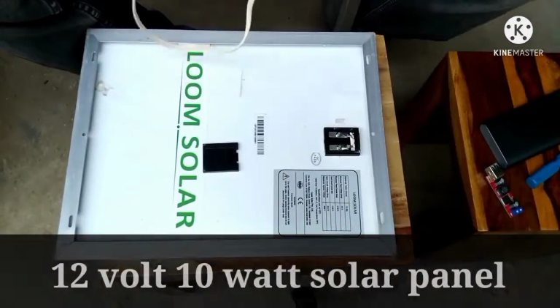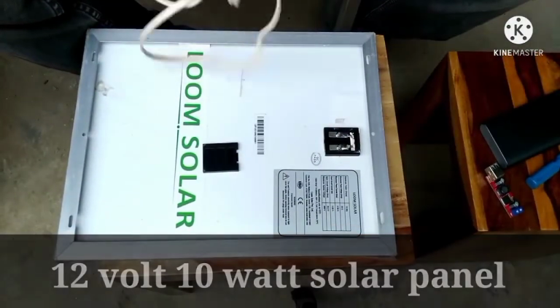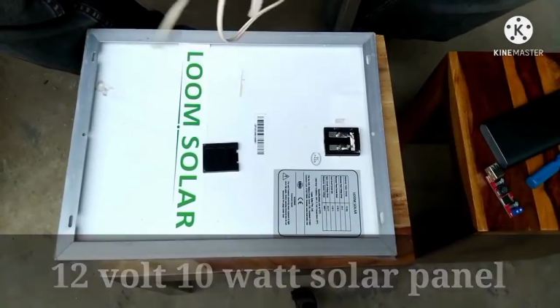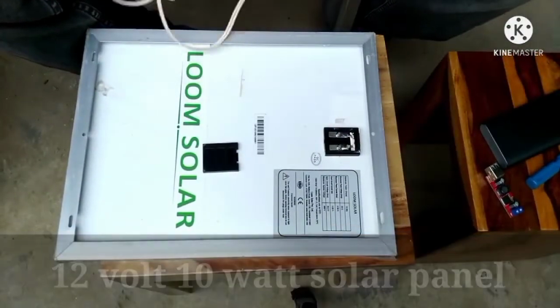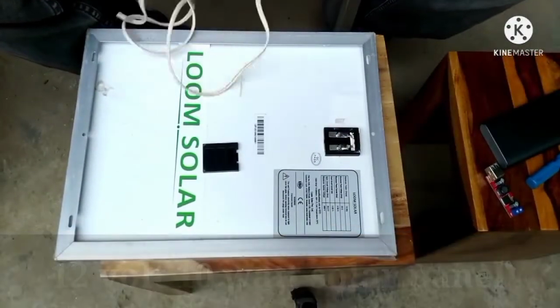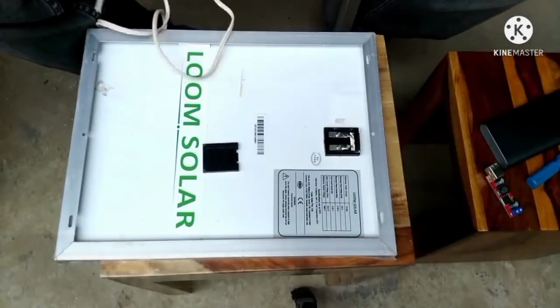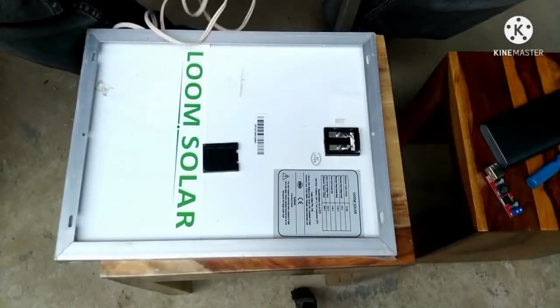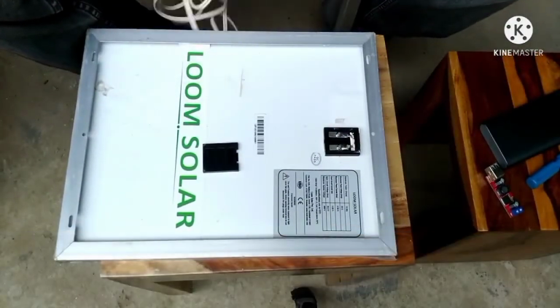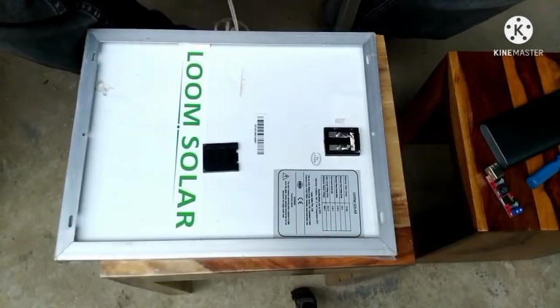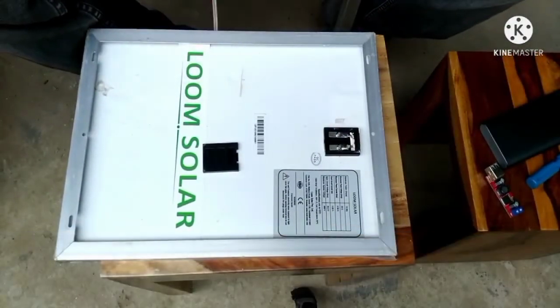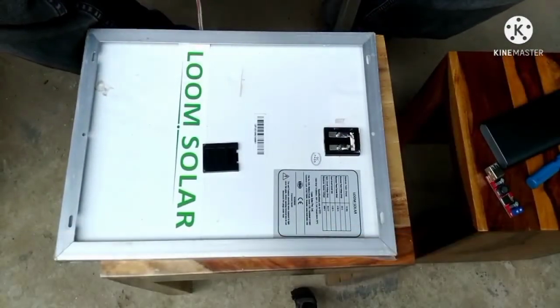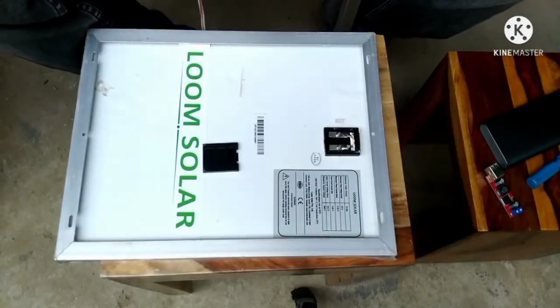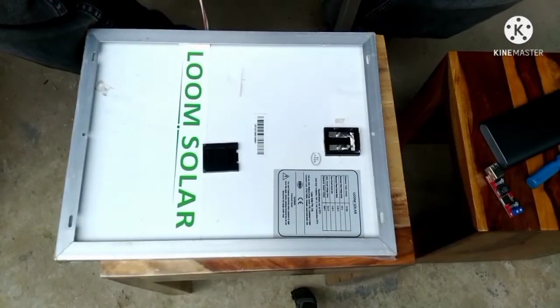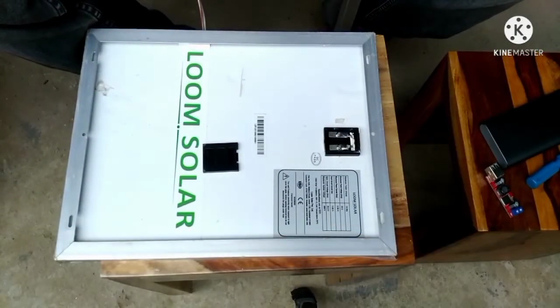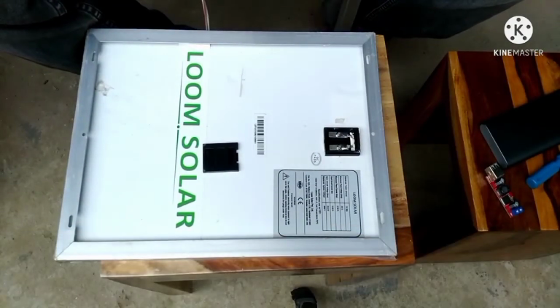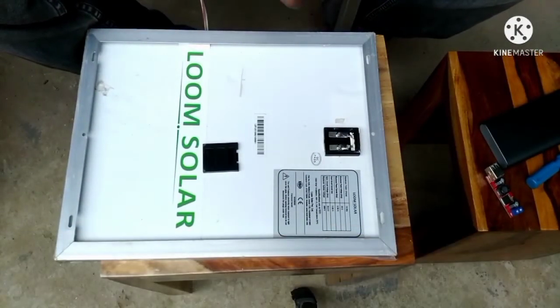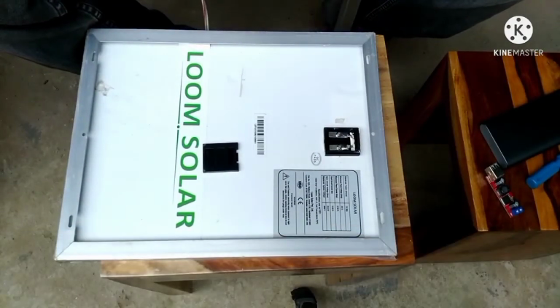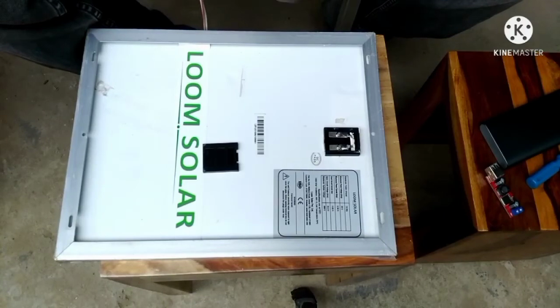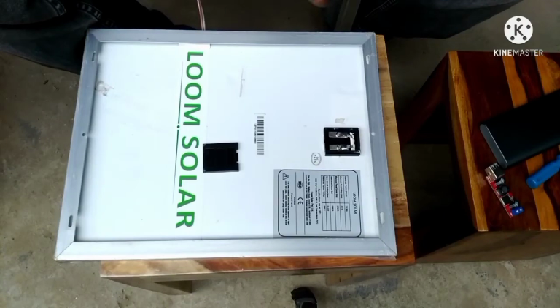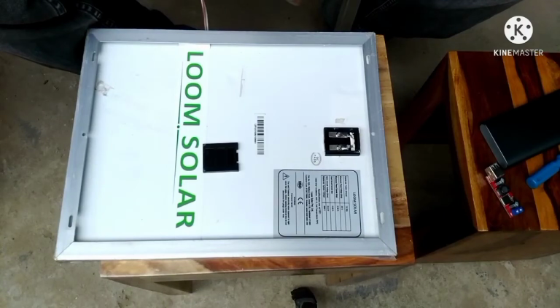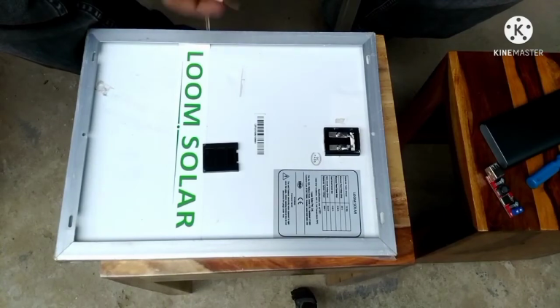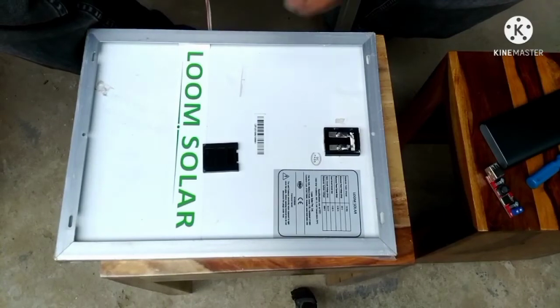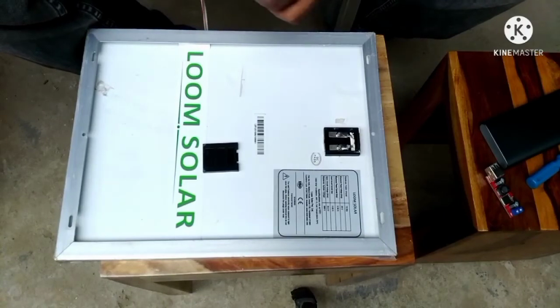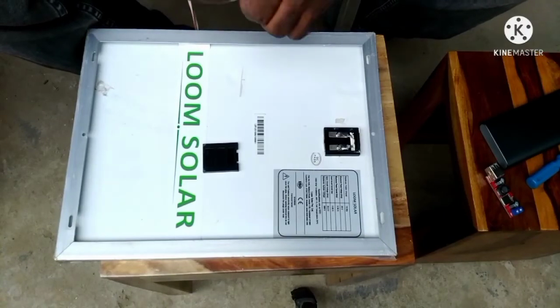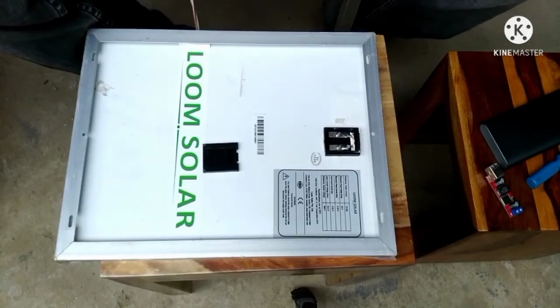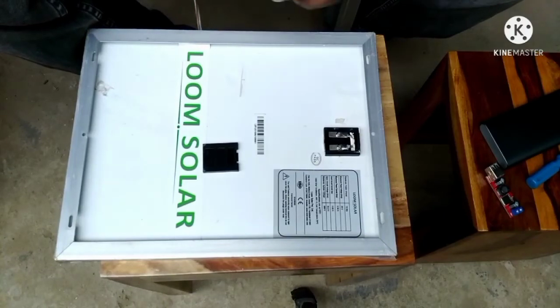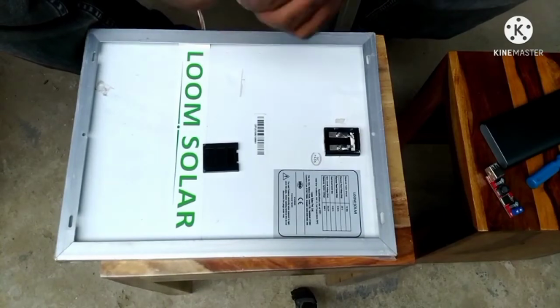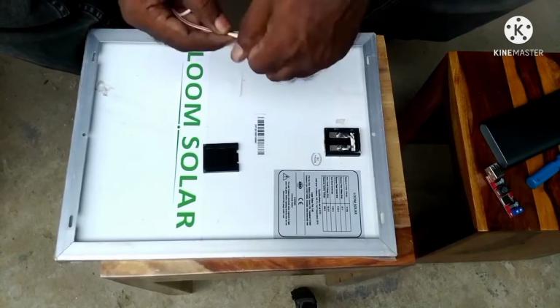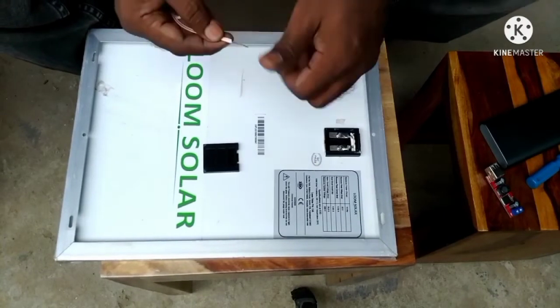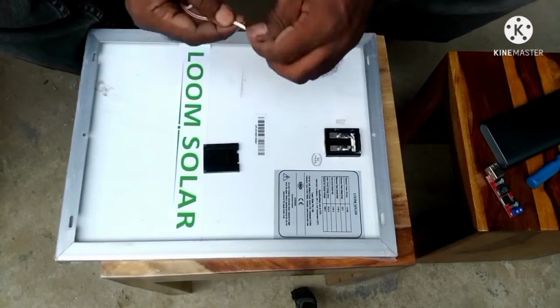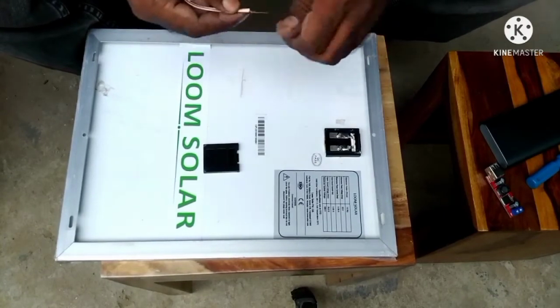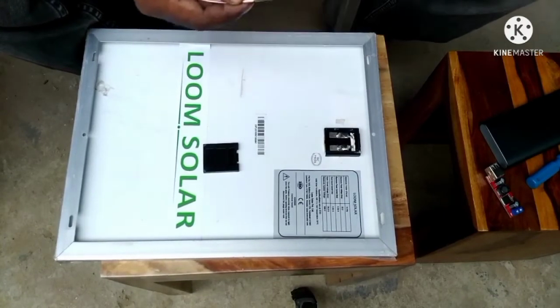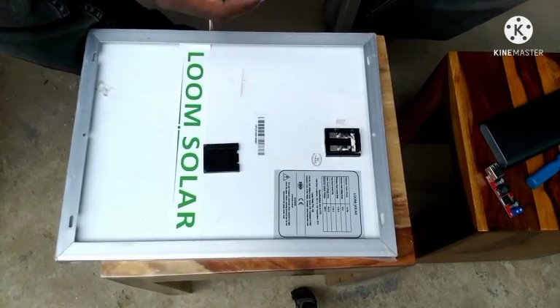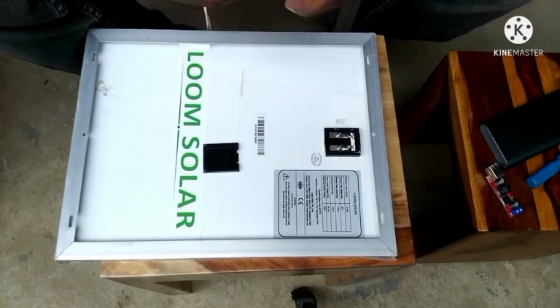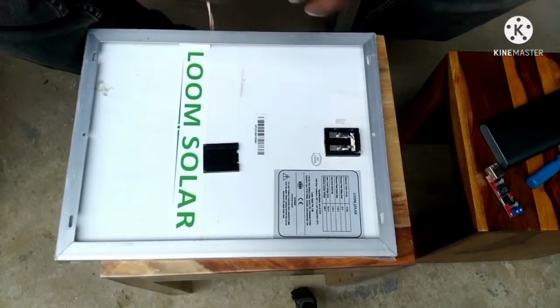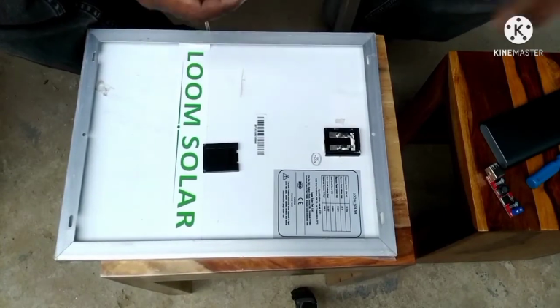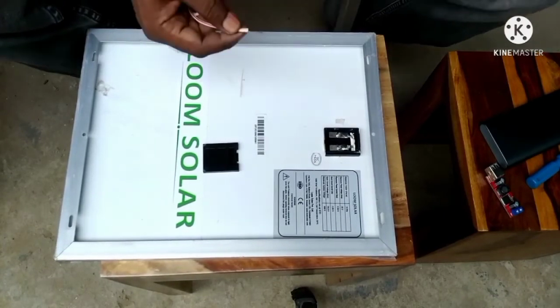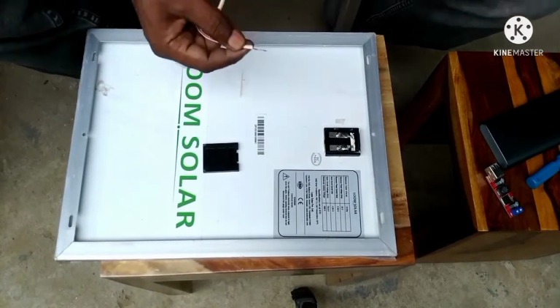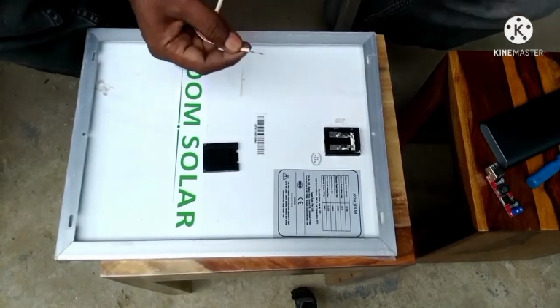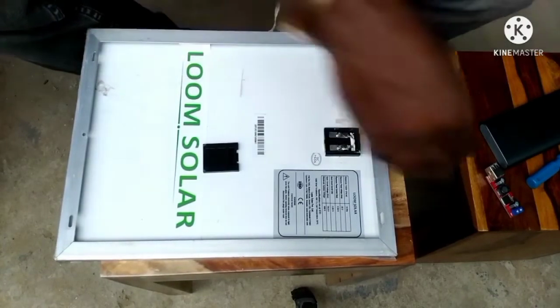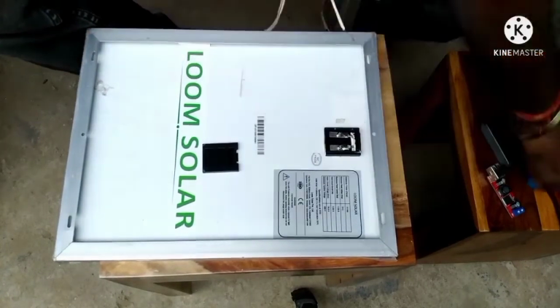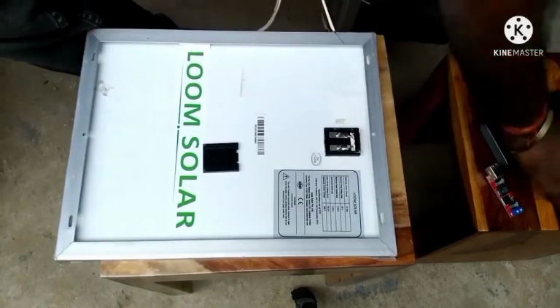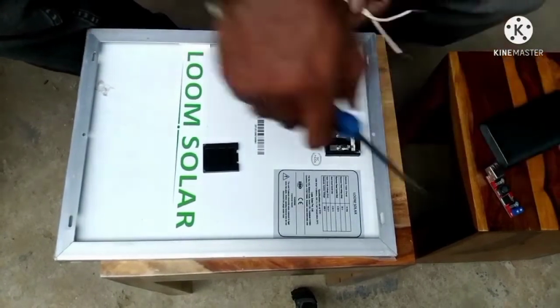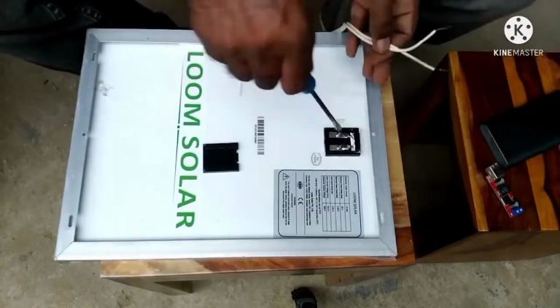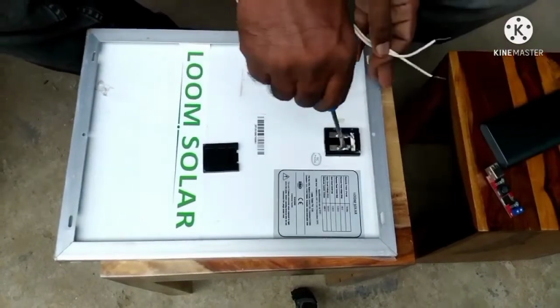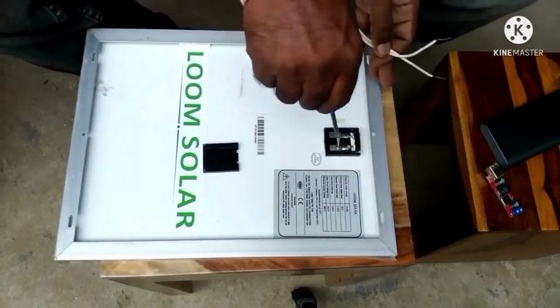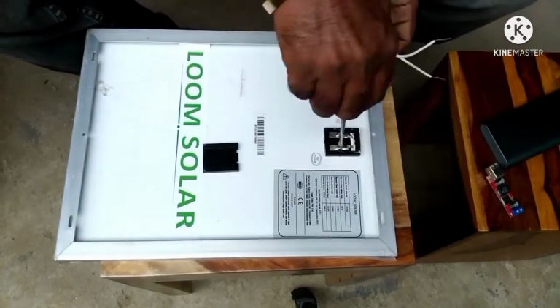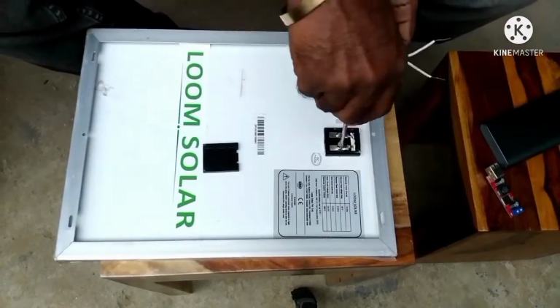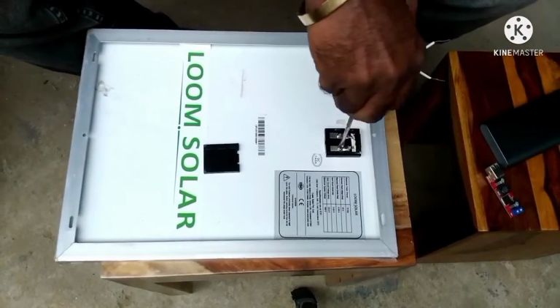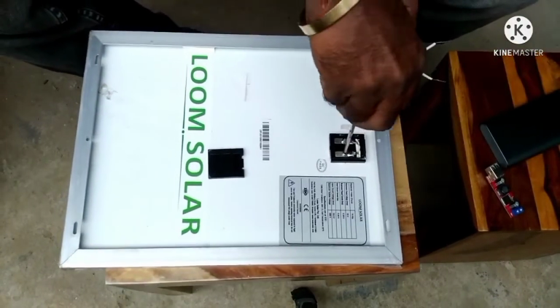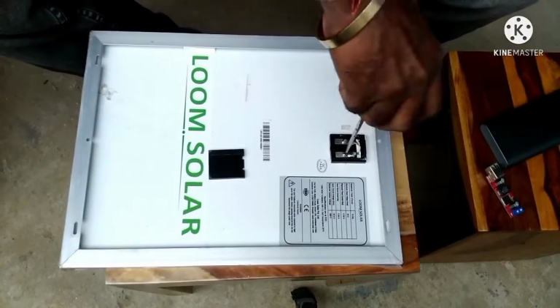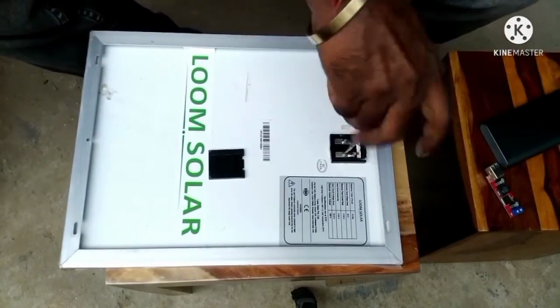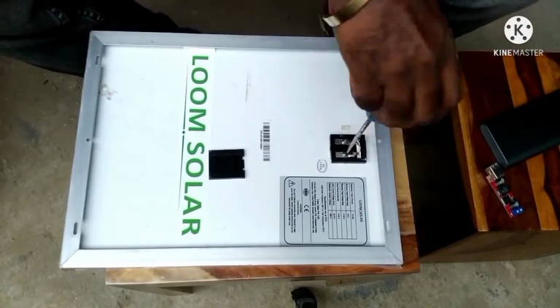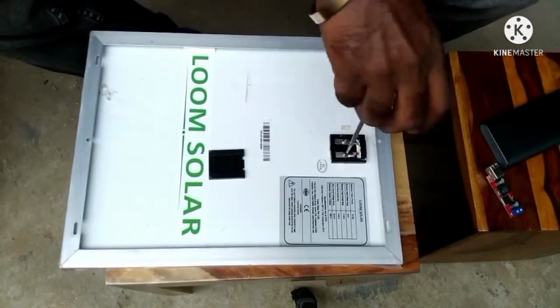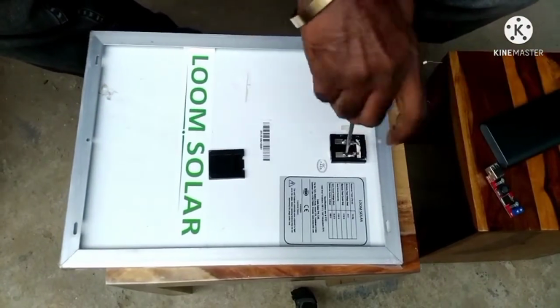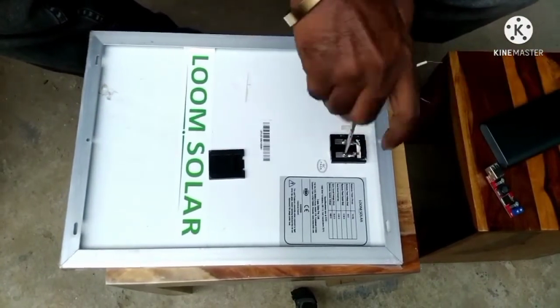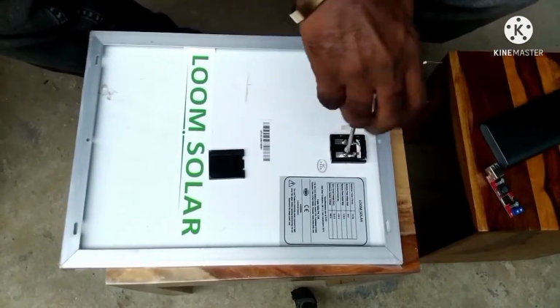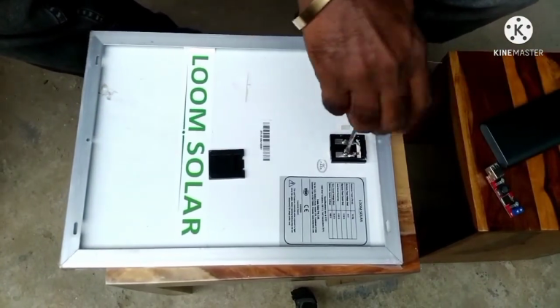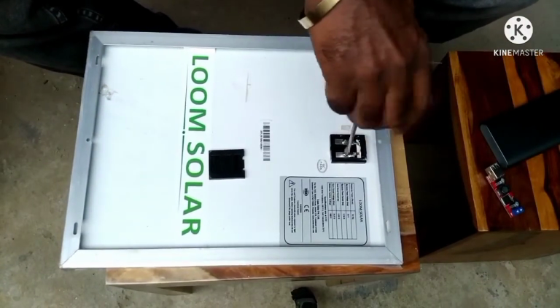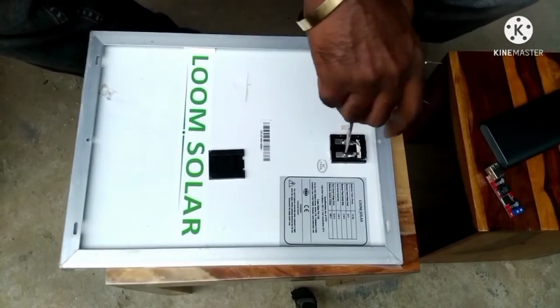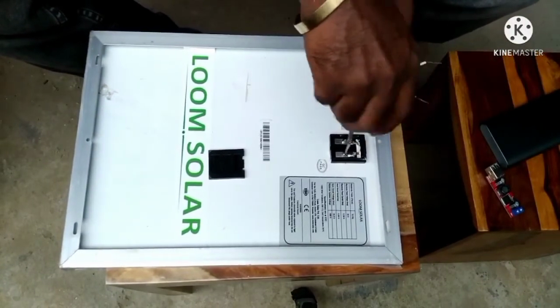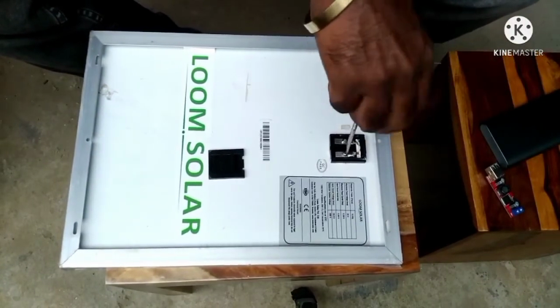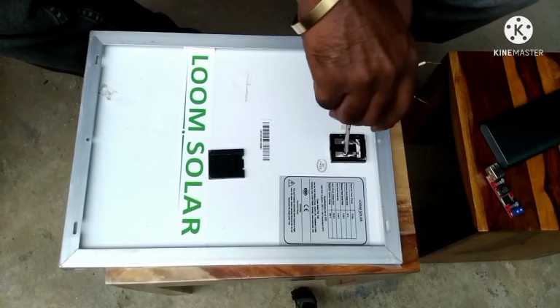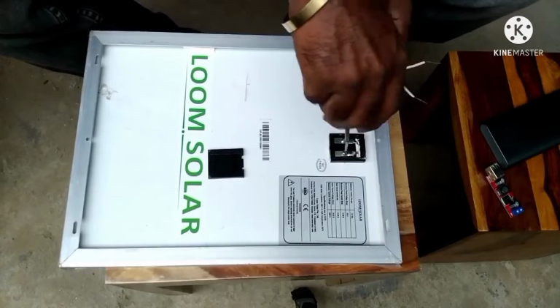First of all, connect the wires to the solar panel, and while connecting you must identify the negative and positive terminal of the panel.